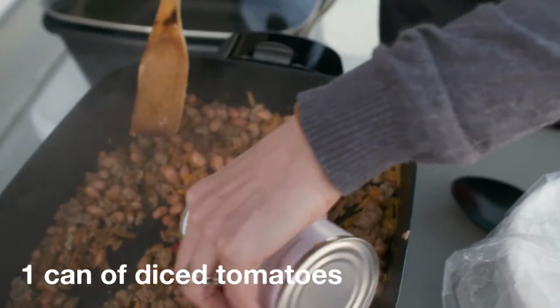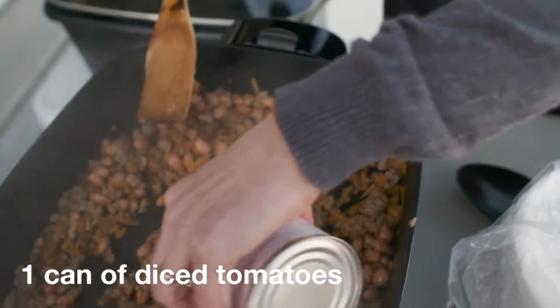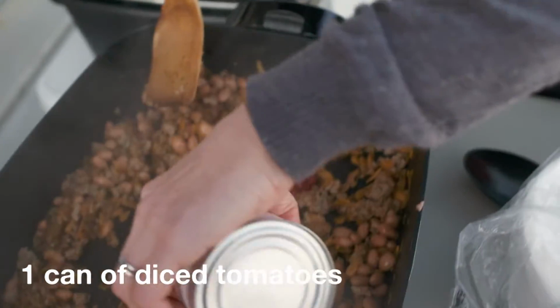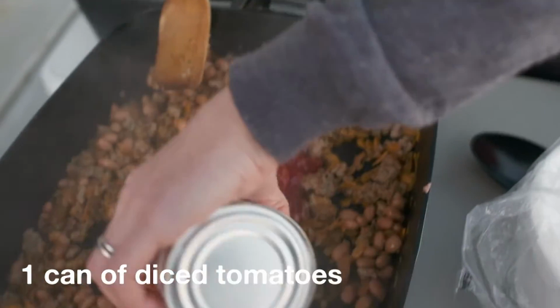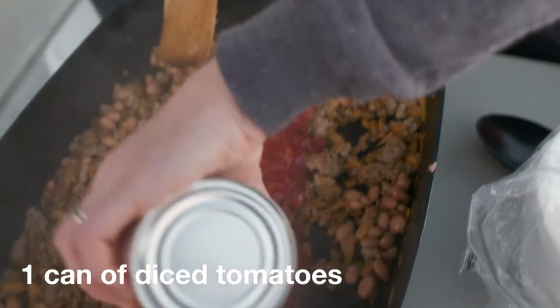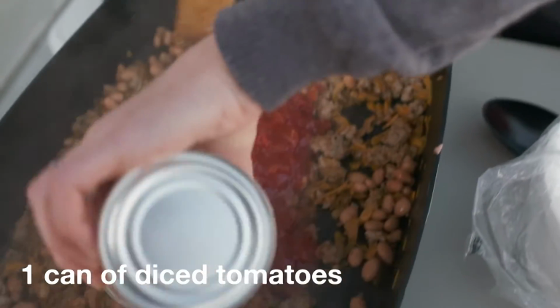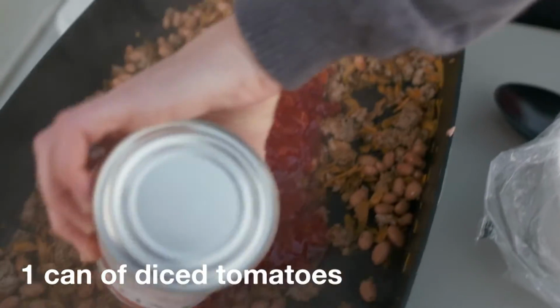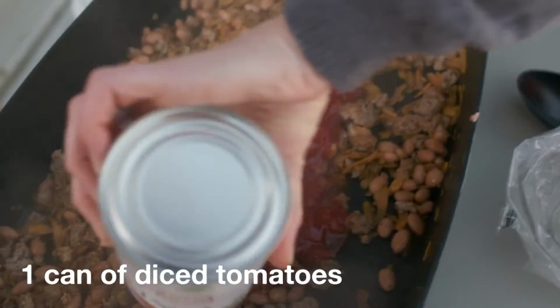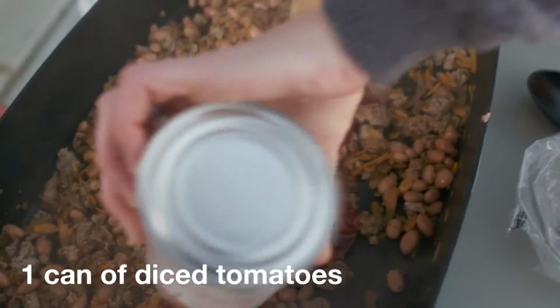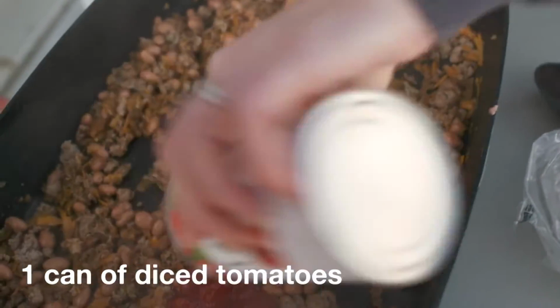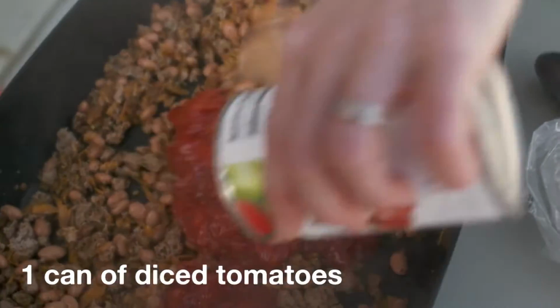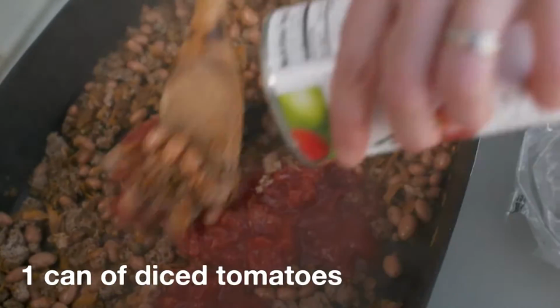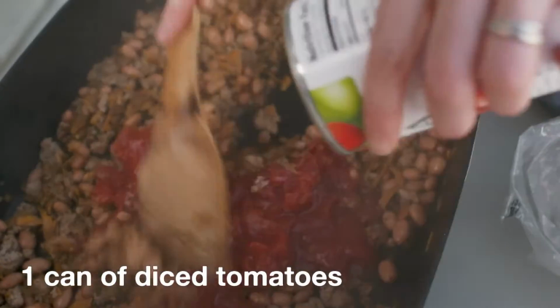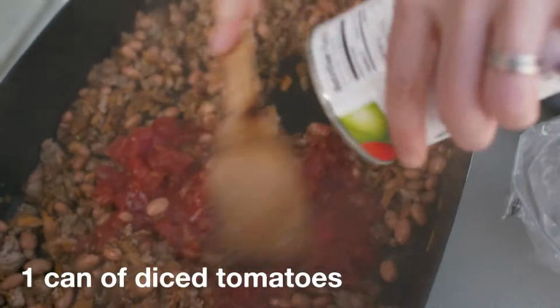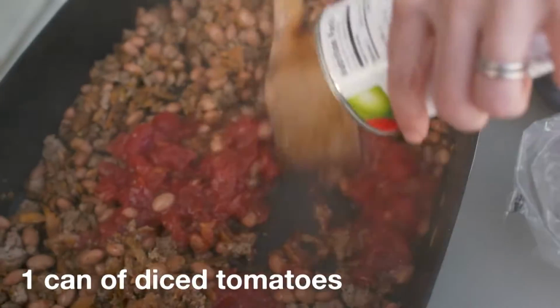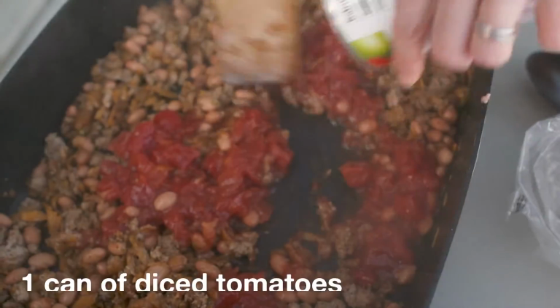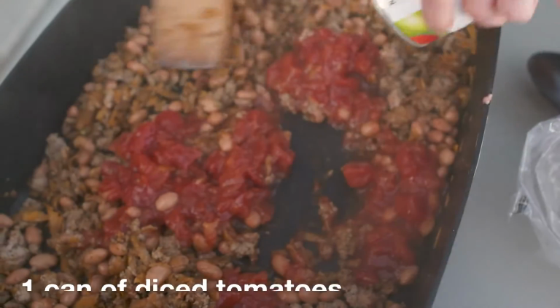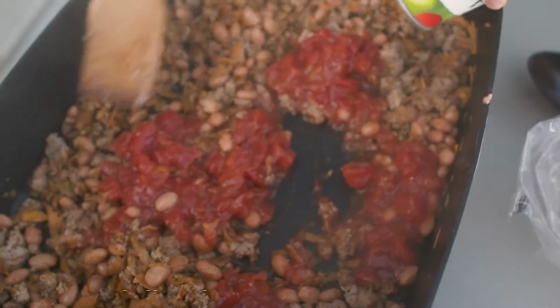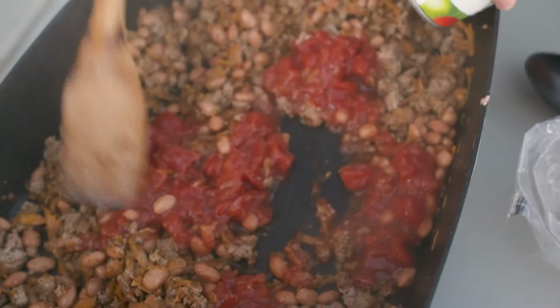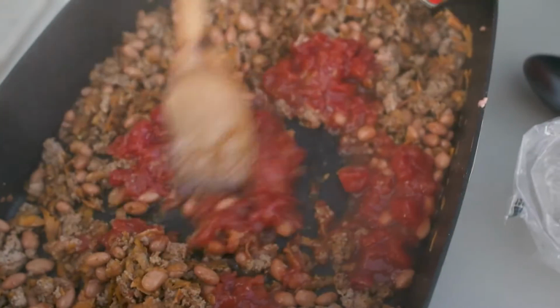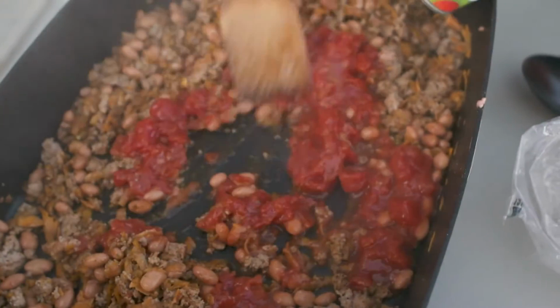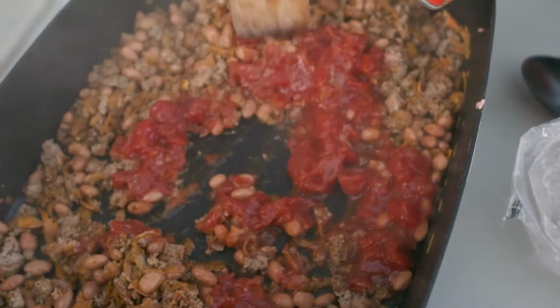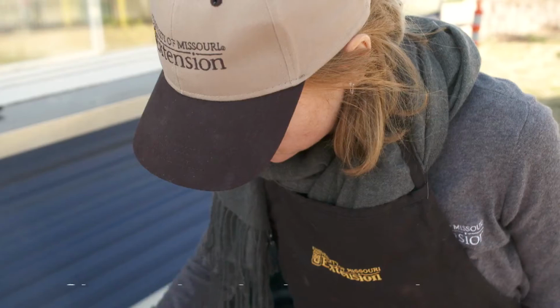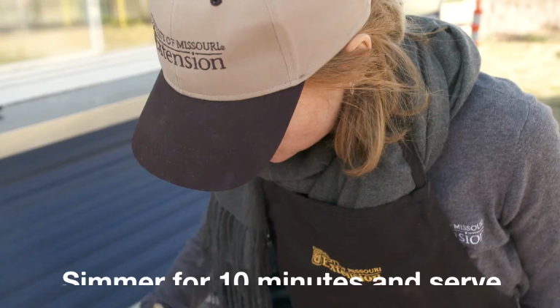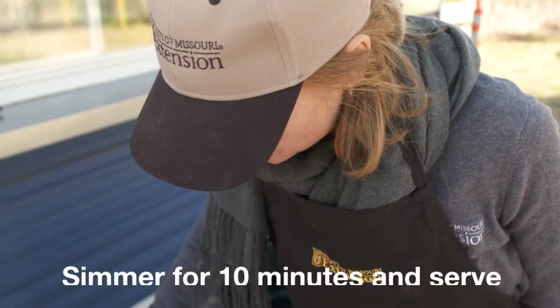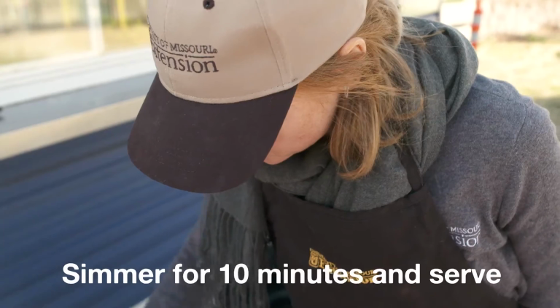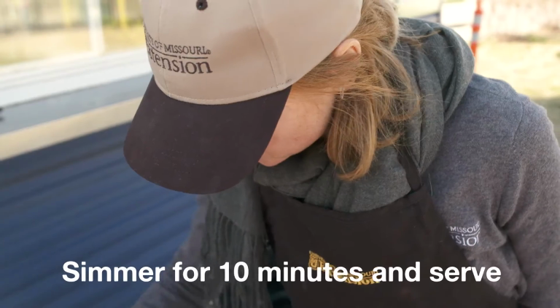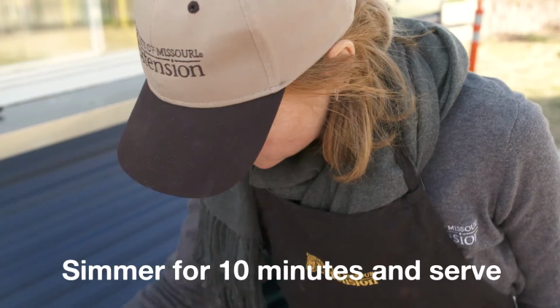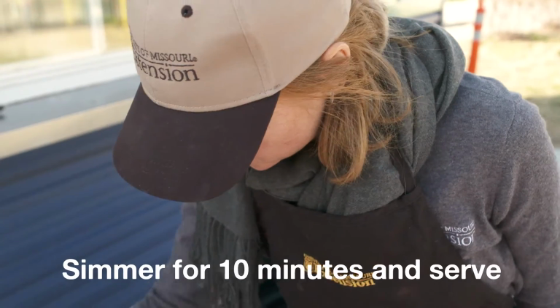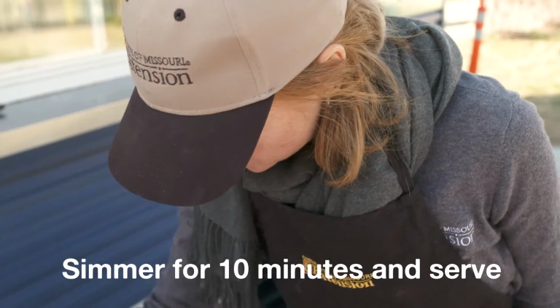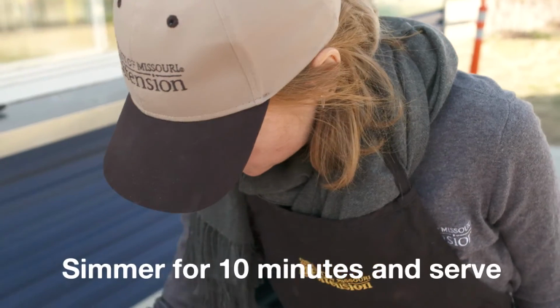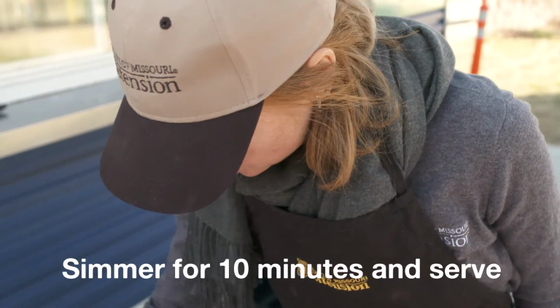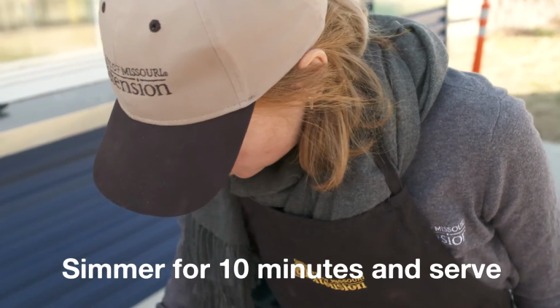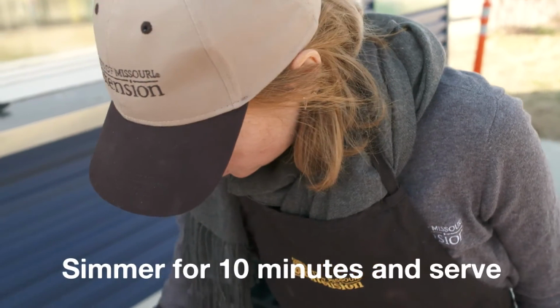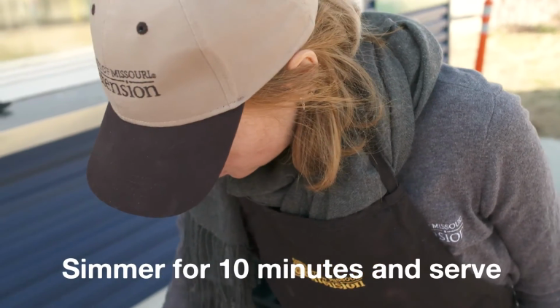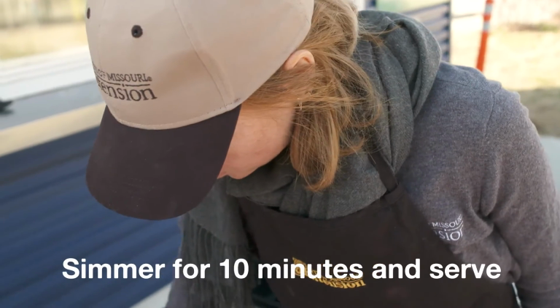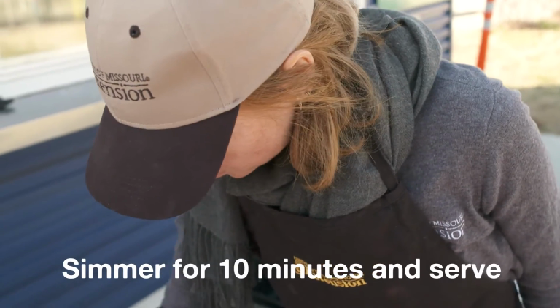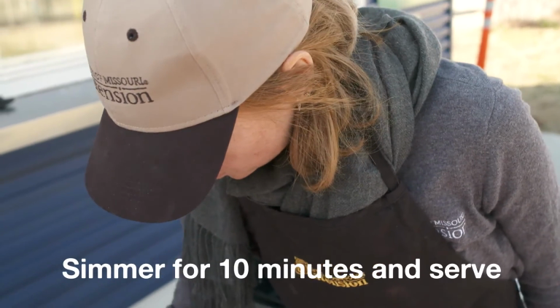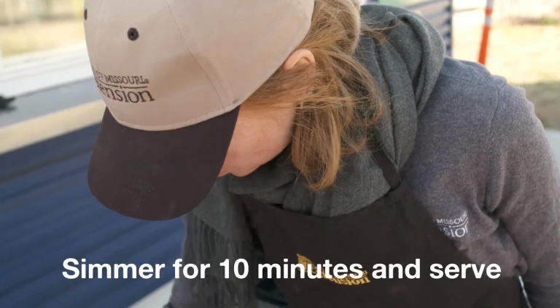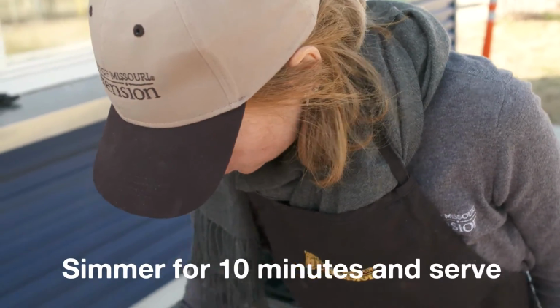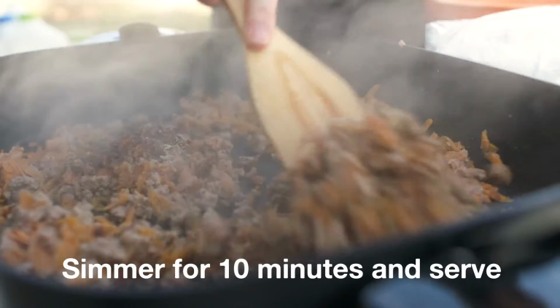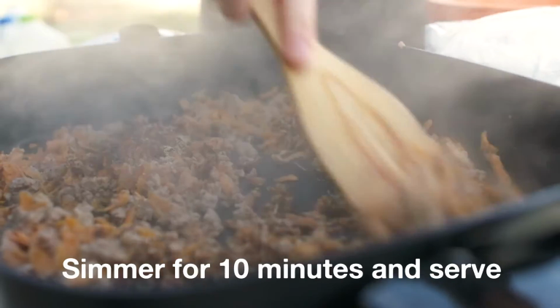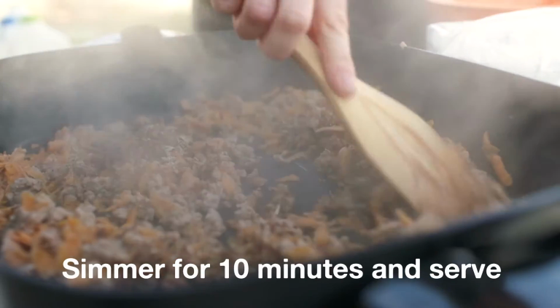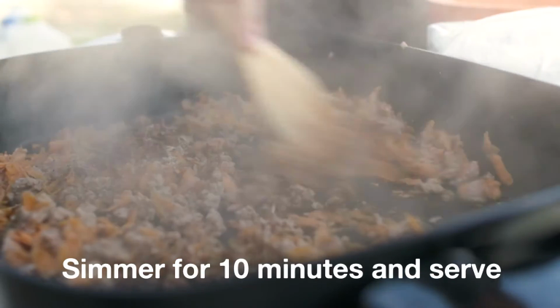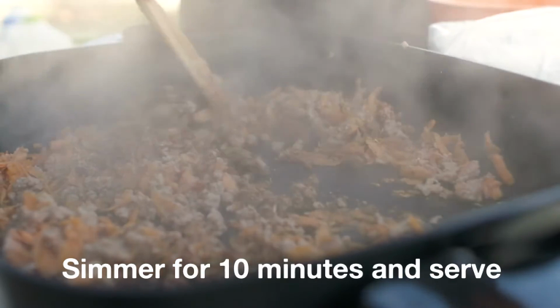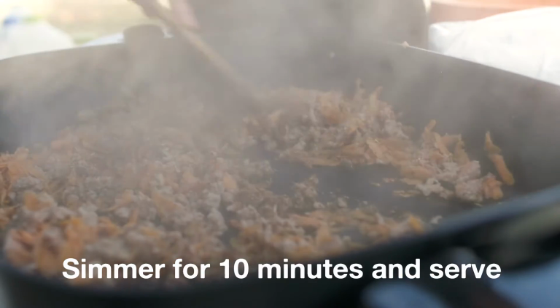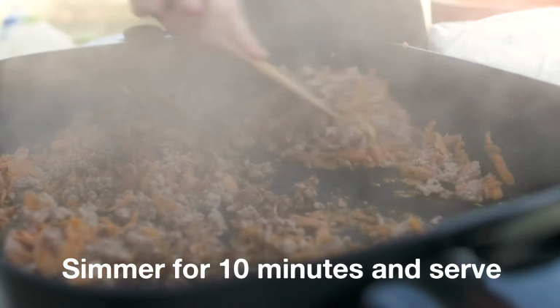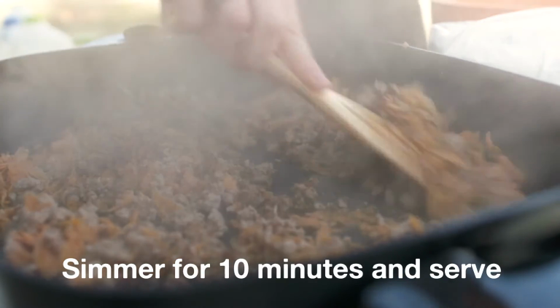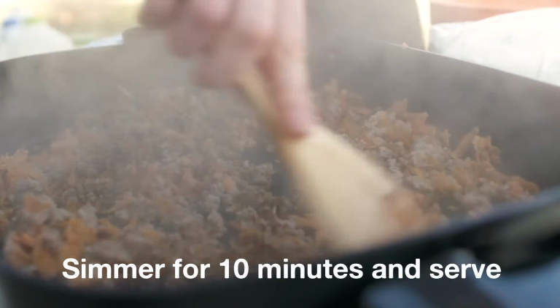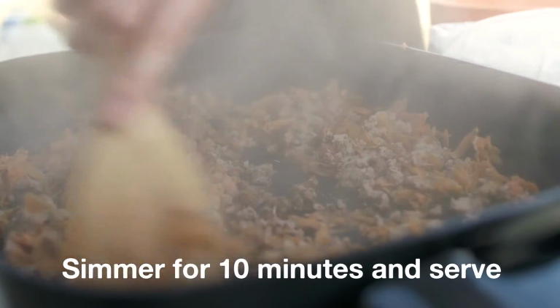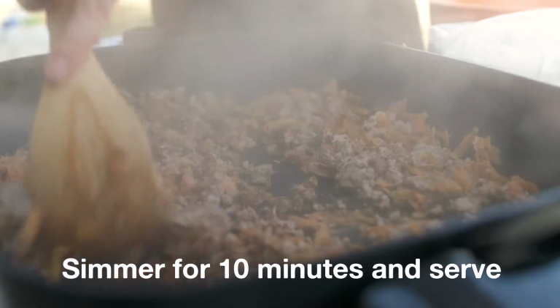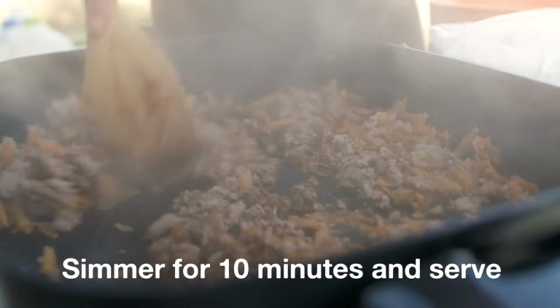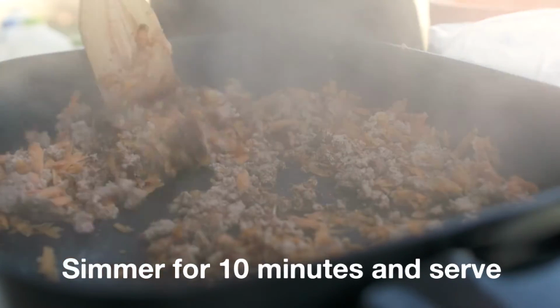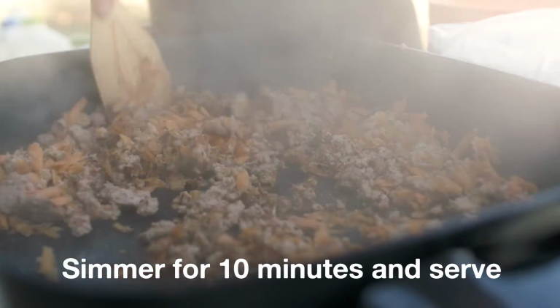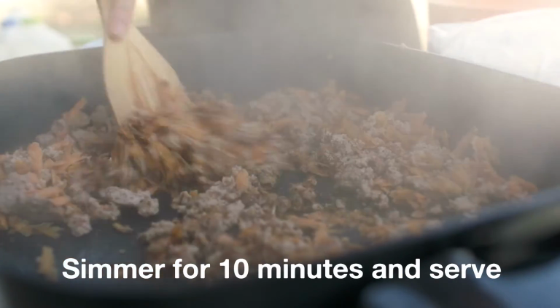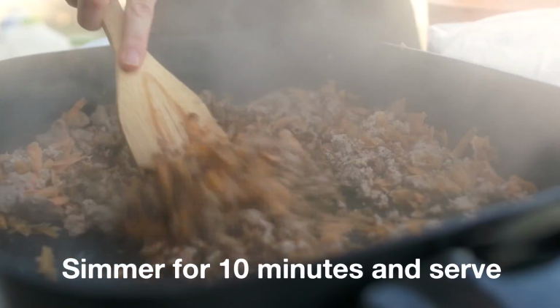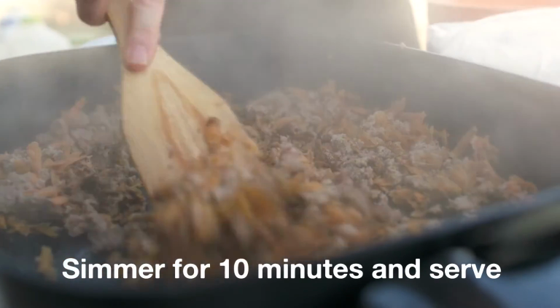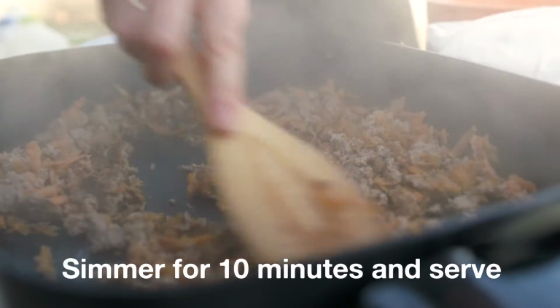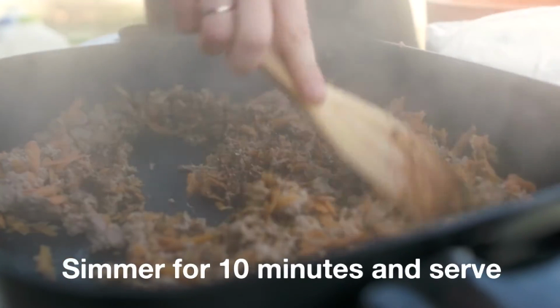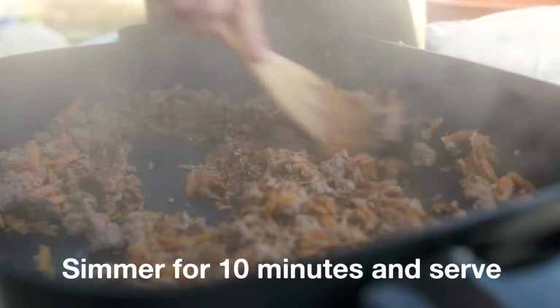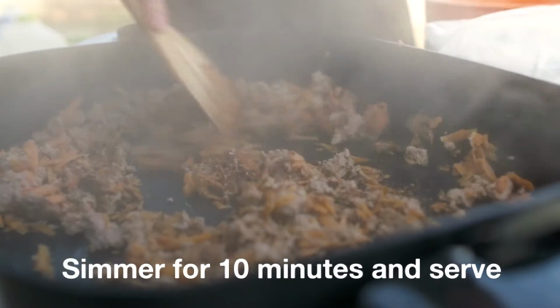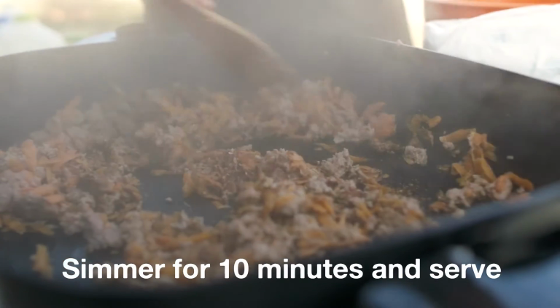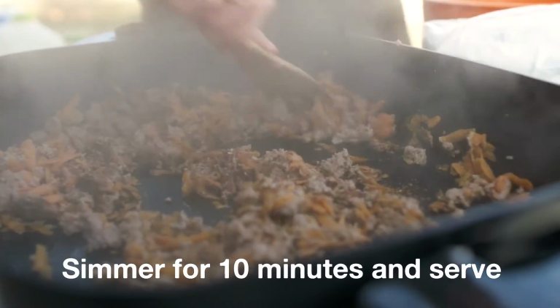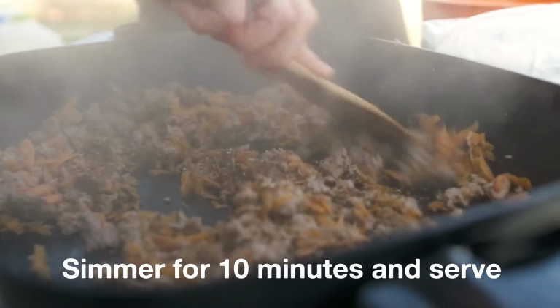Let that simmer for about 10 minutes just until it's thick, and voila, your tacos are done.